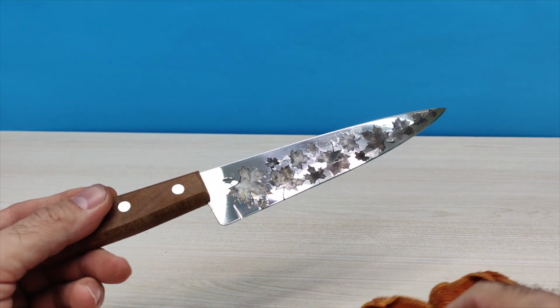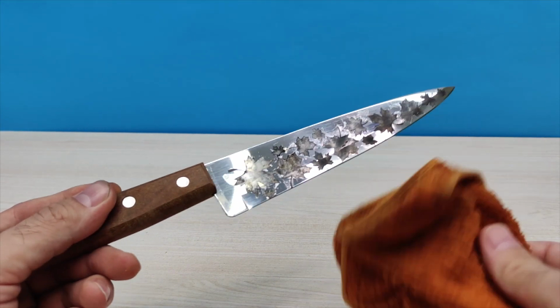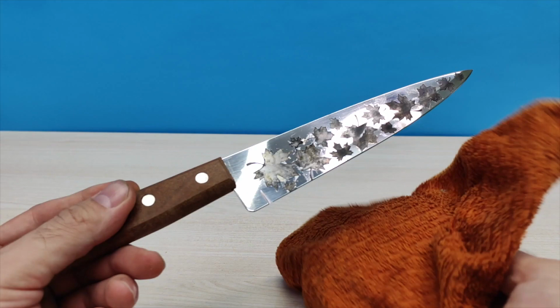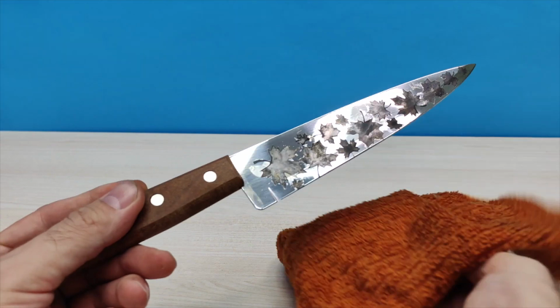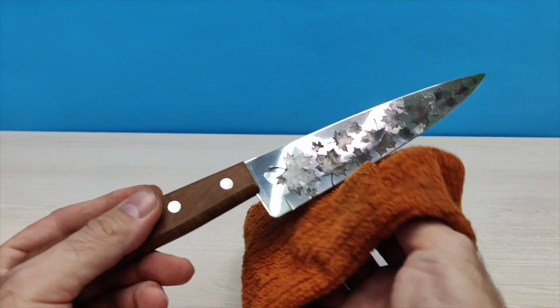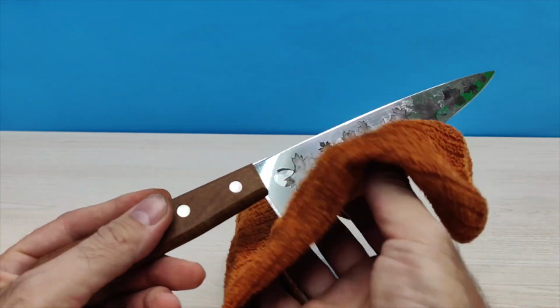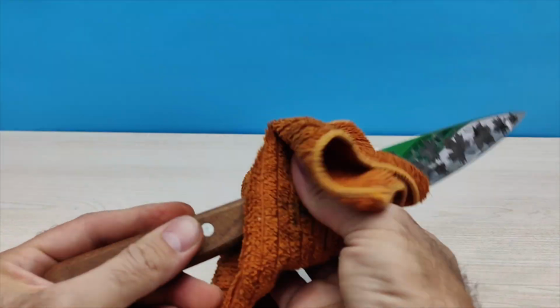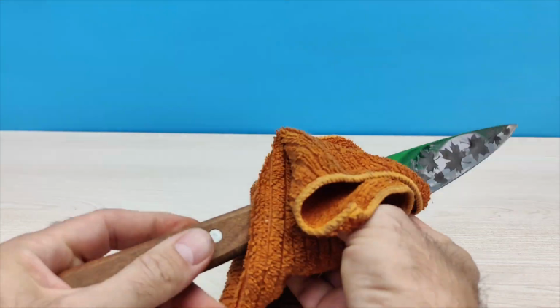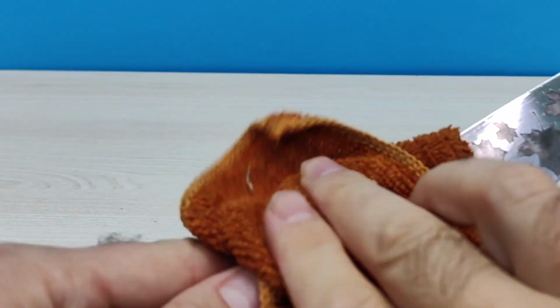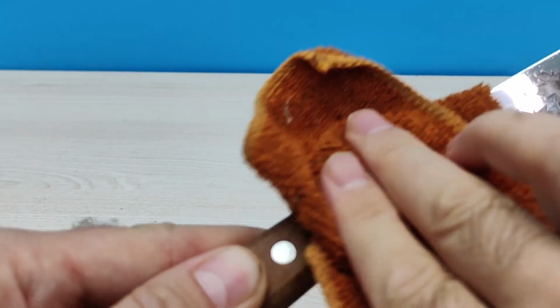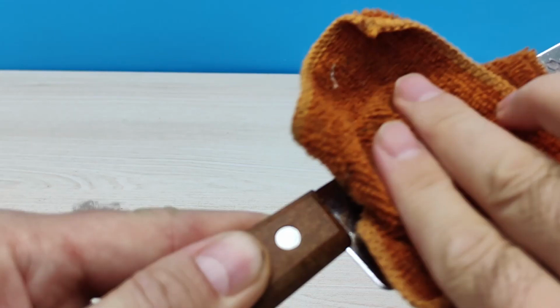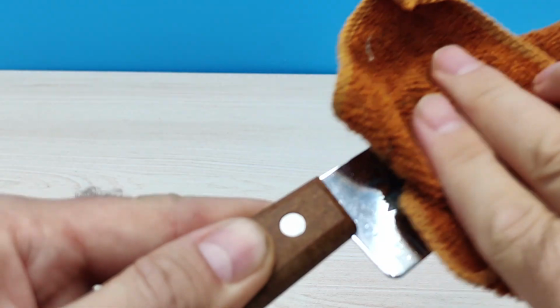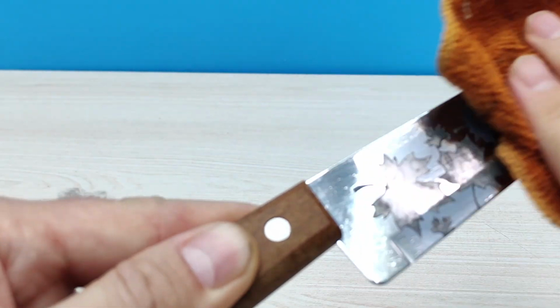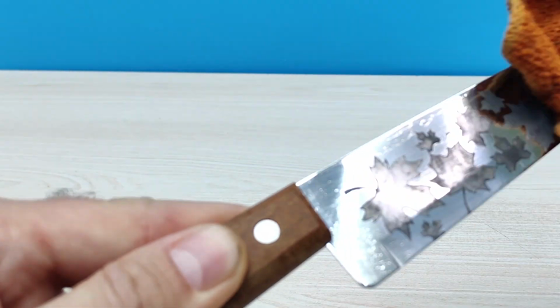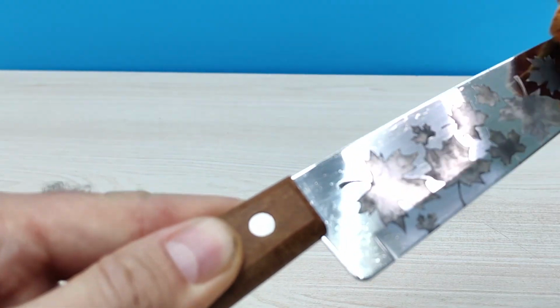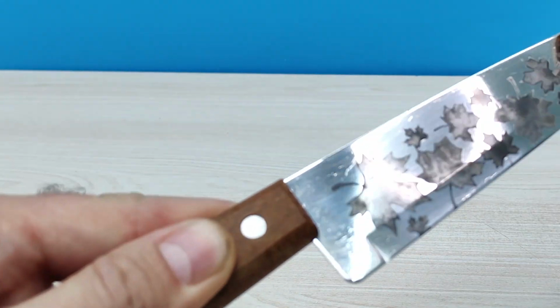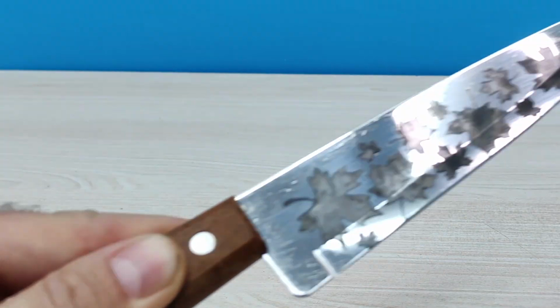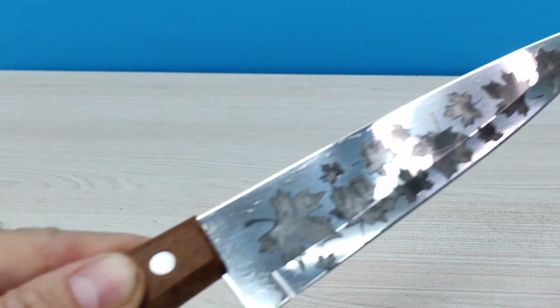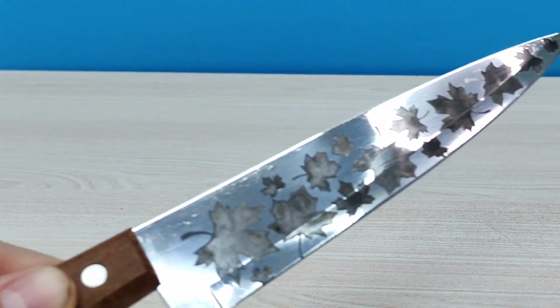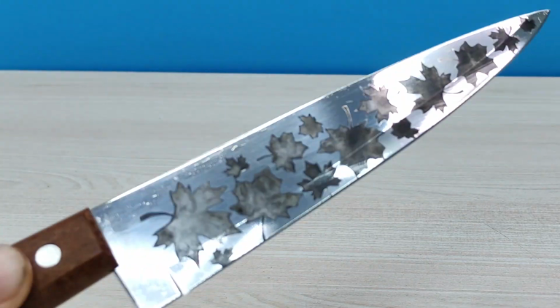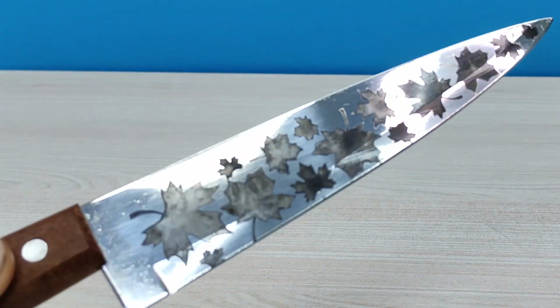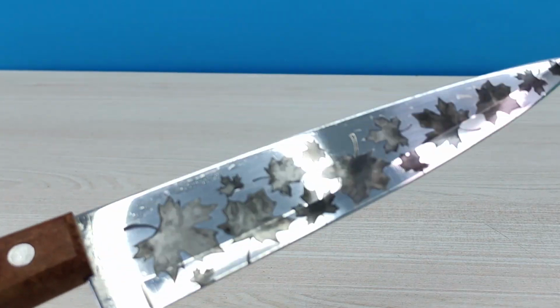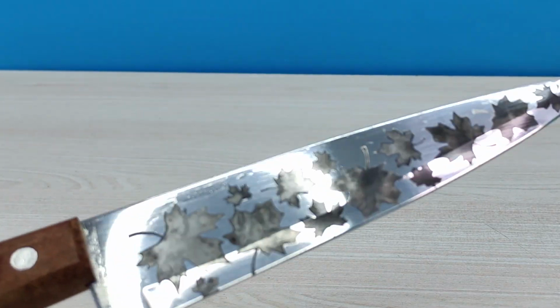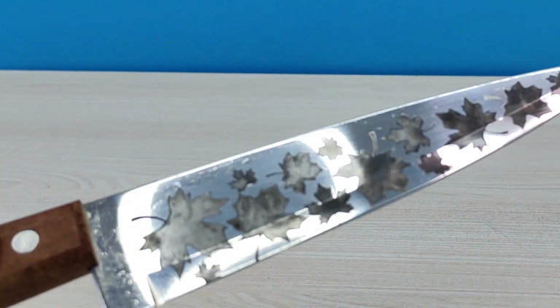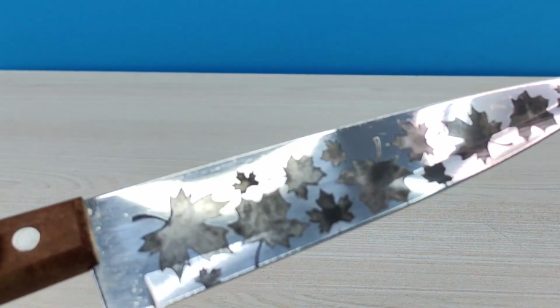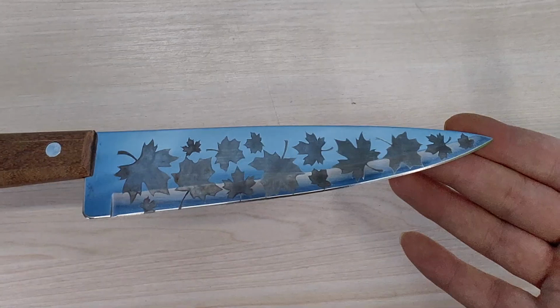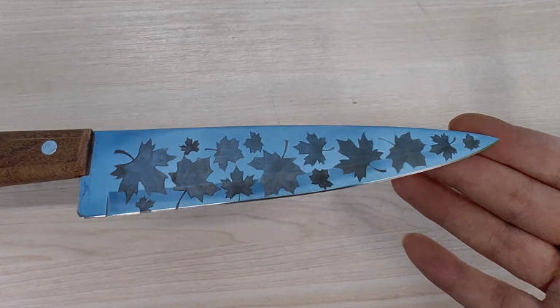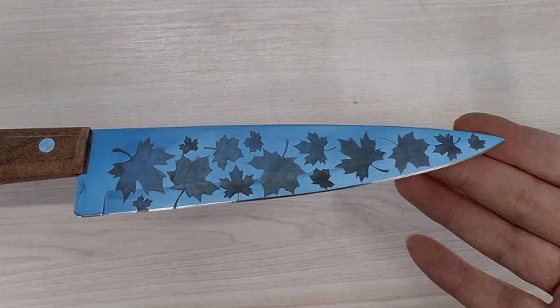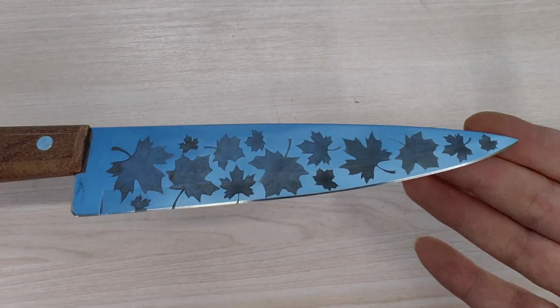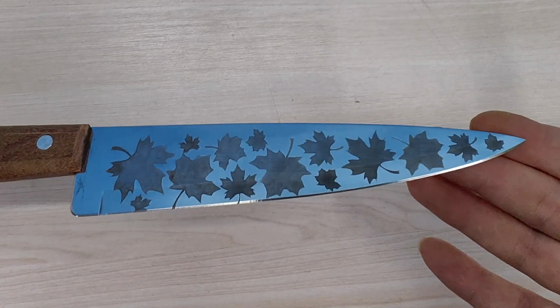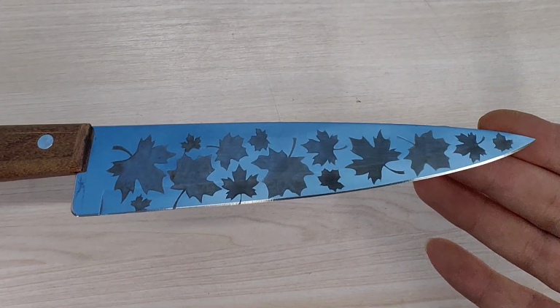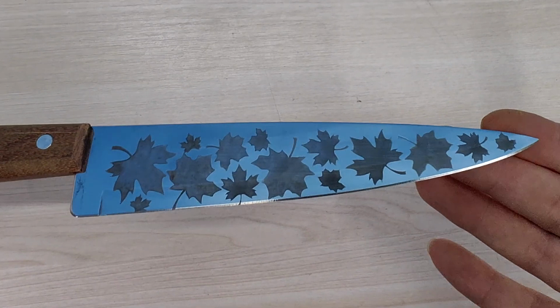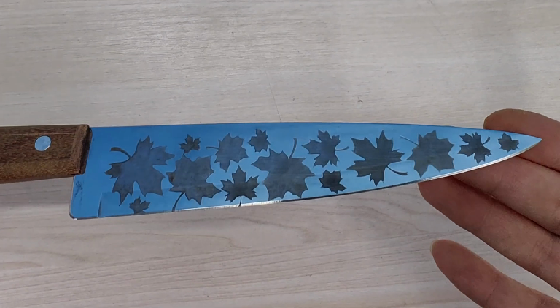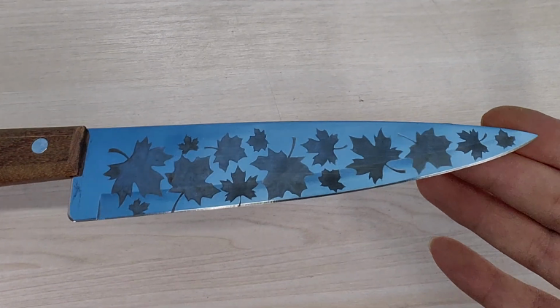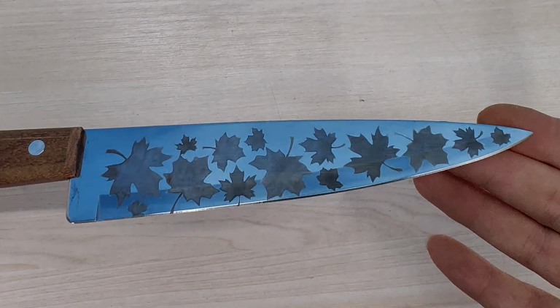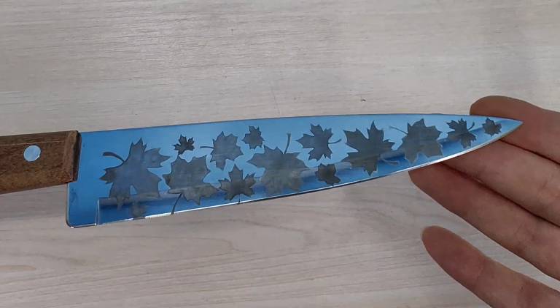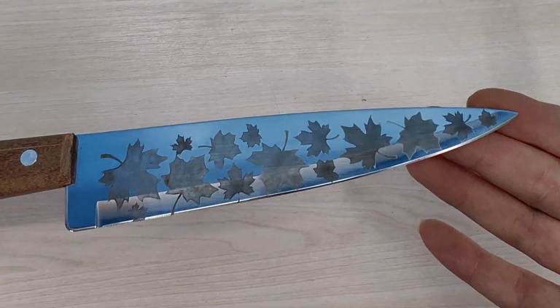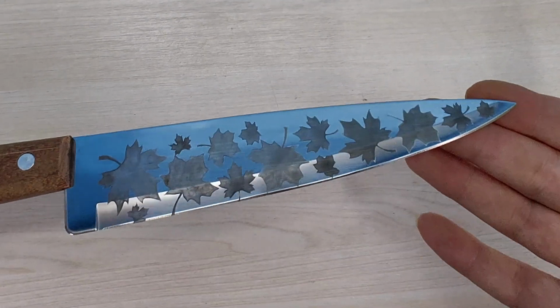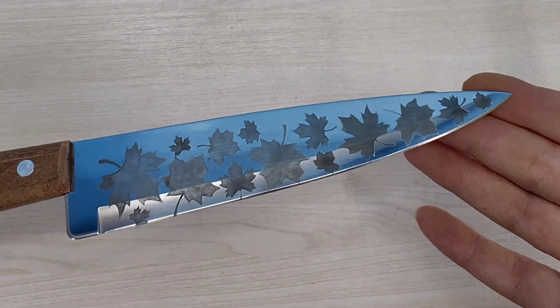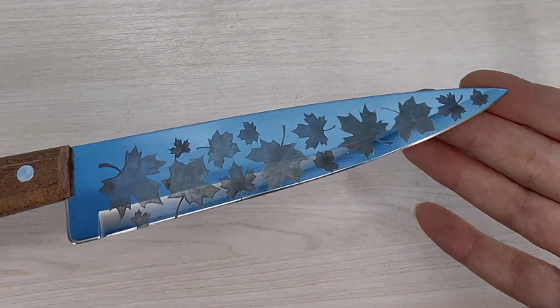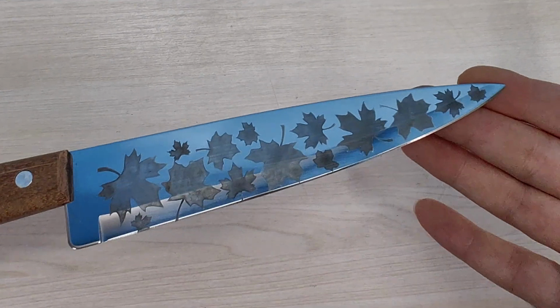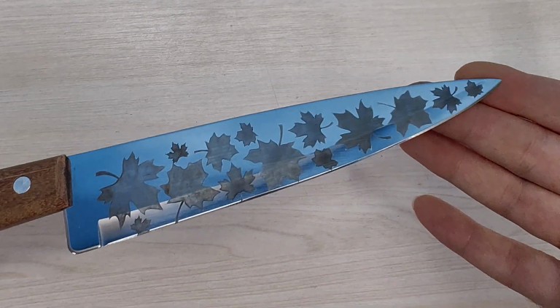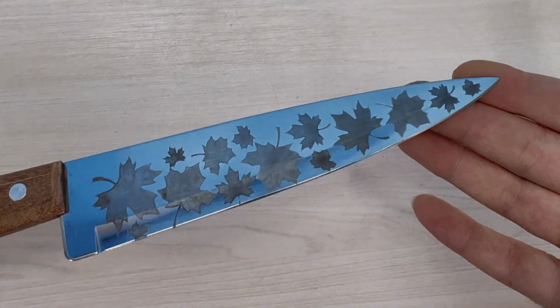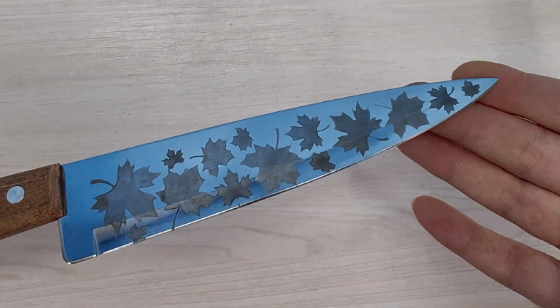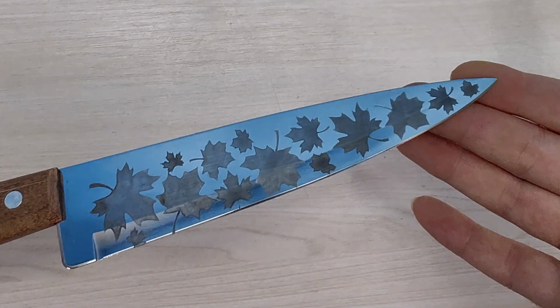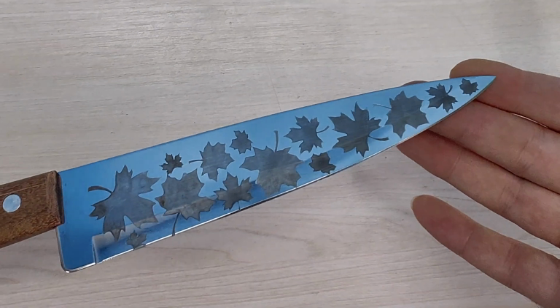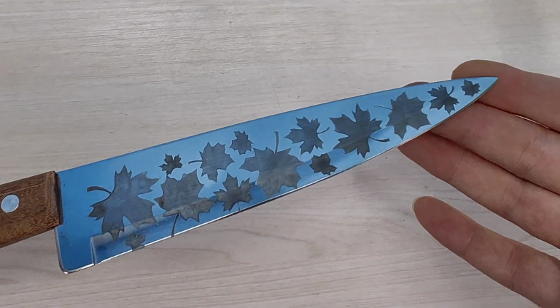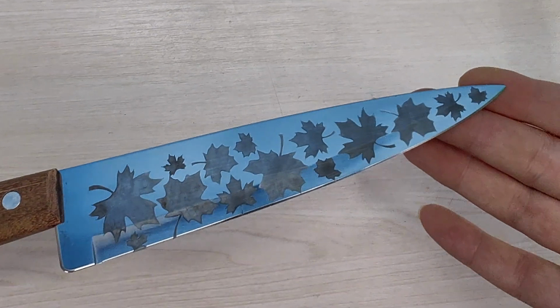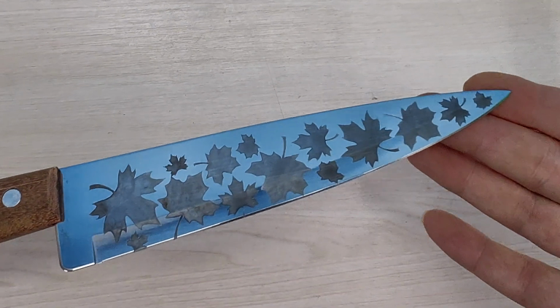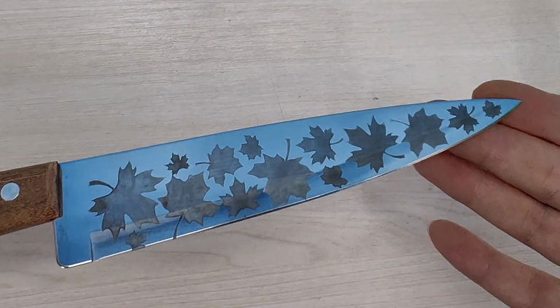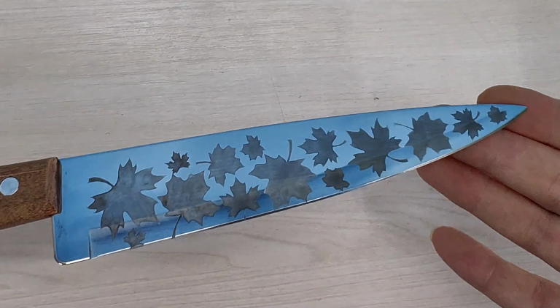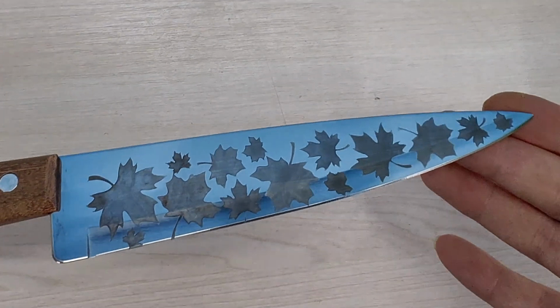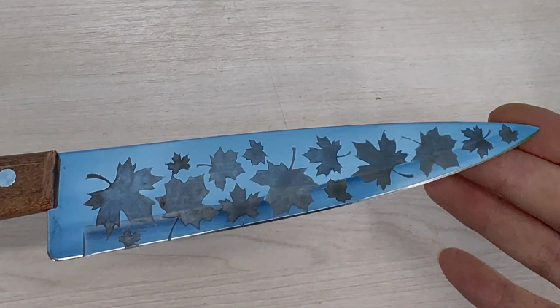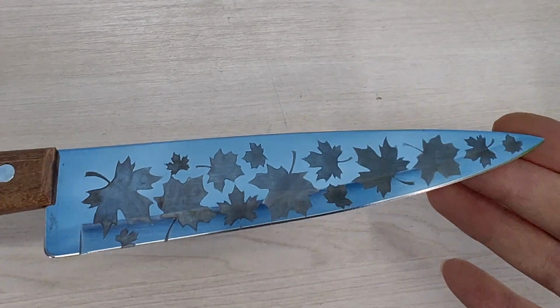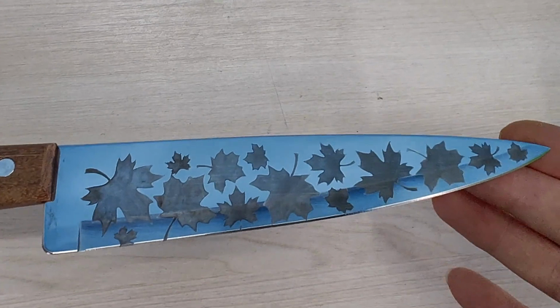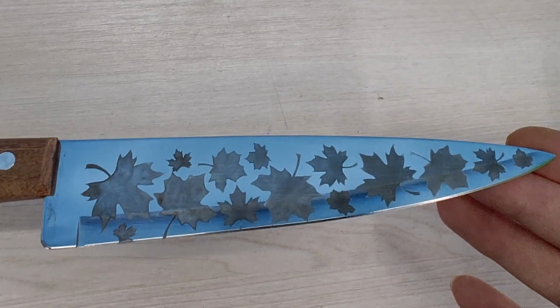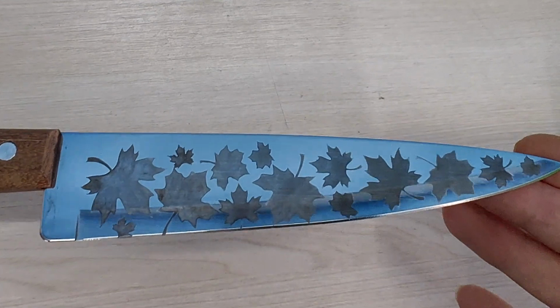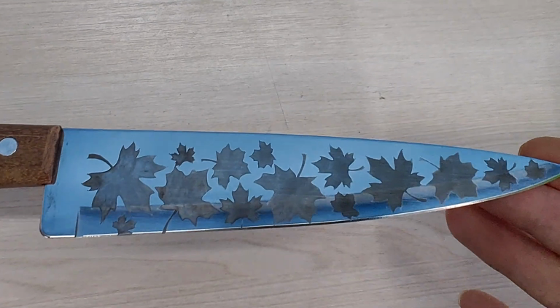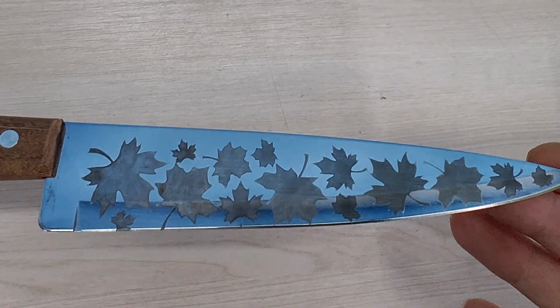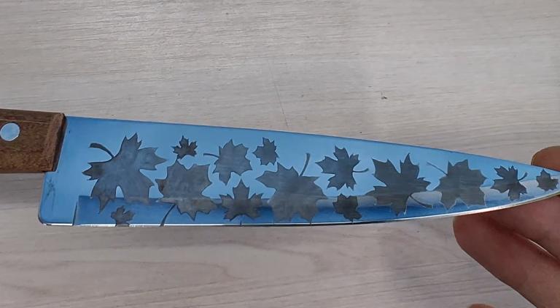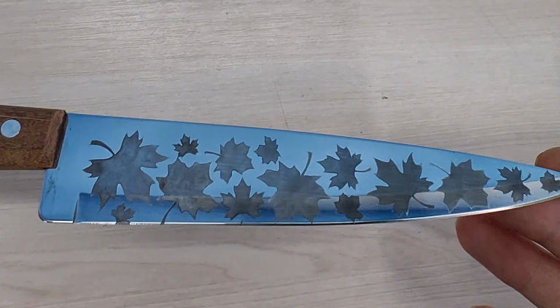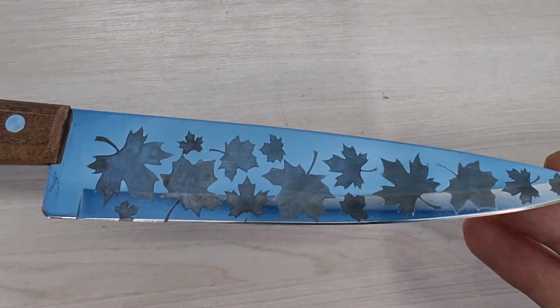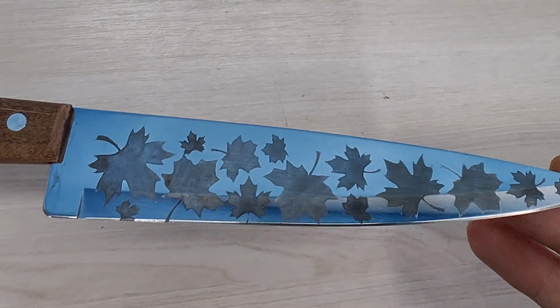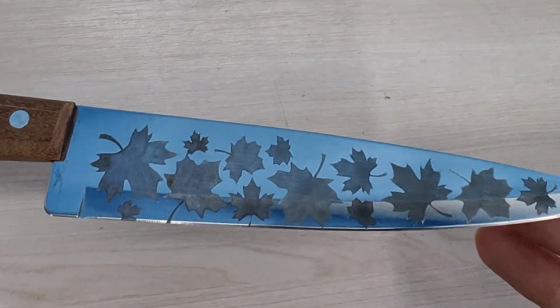The image created using this method has pronounced relief. The entire process took 40 minutes.